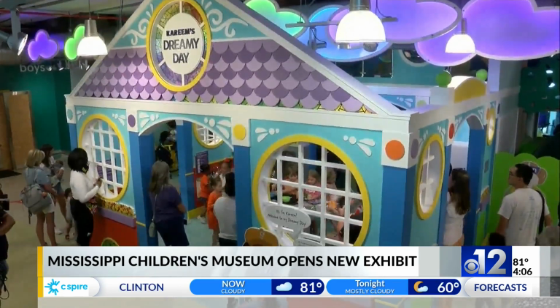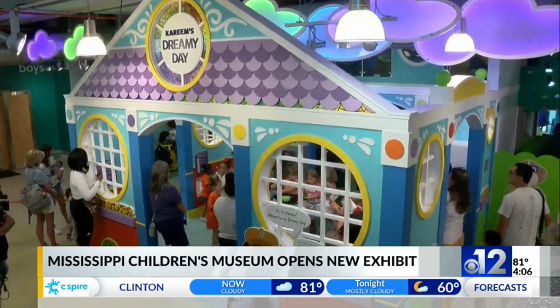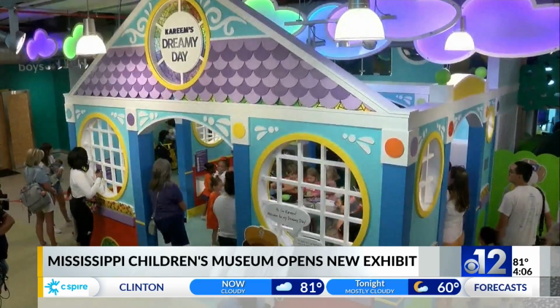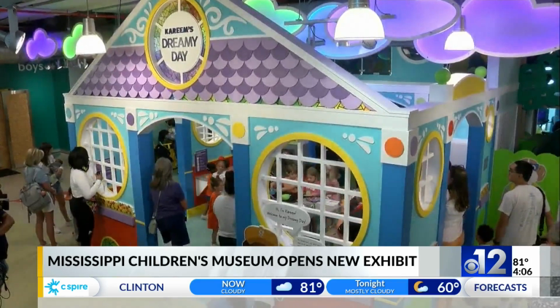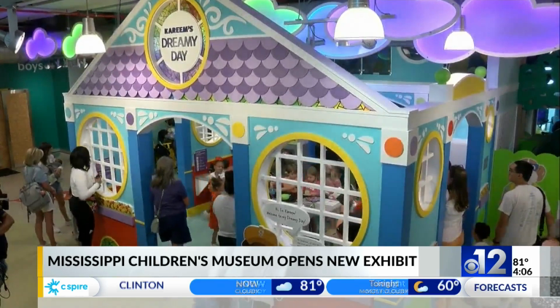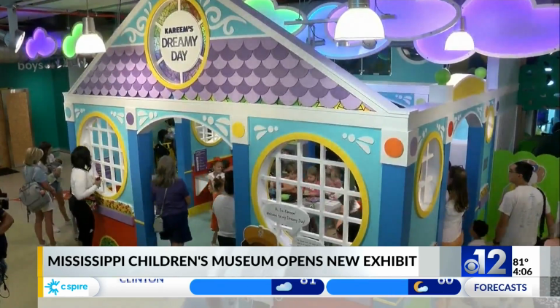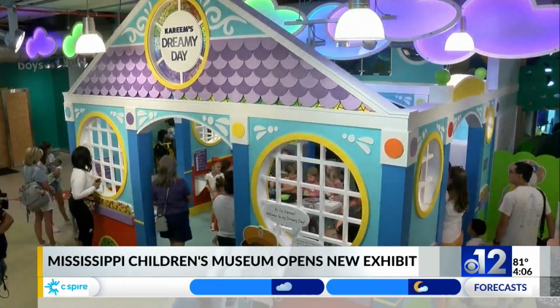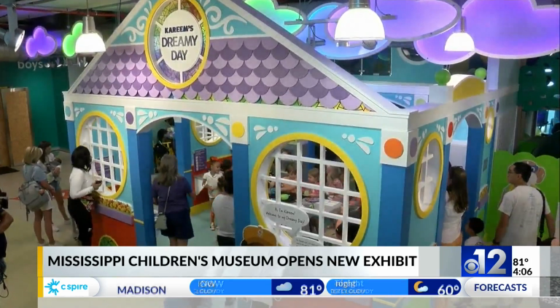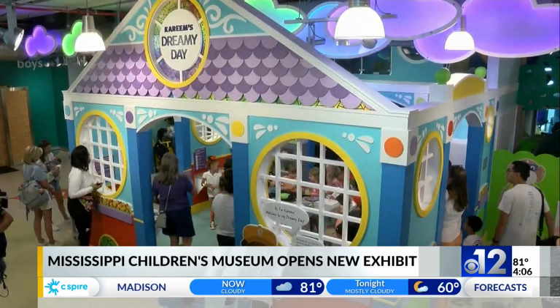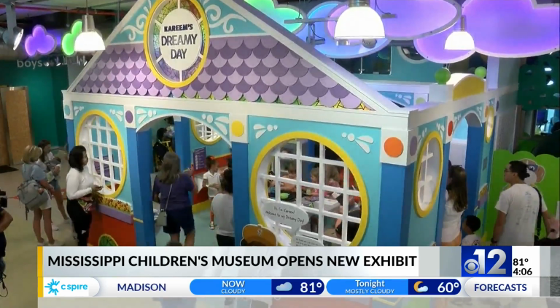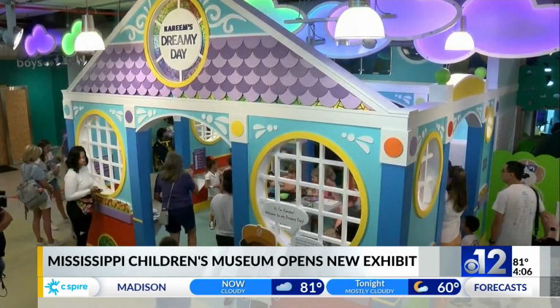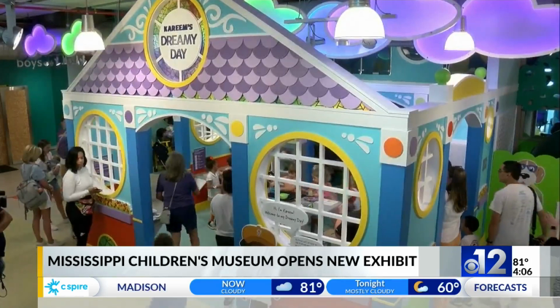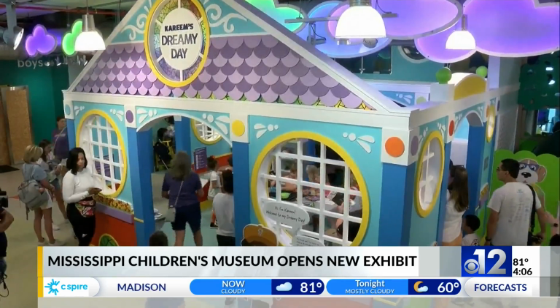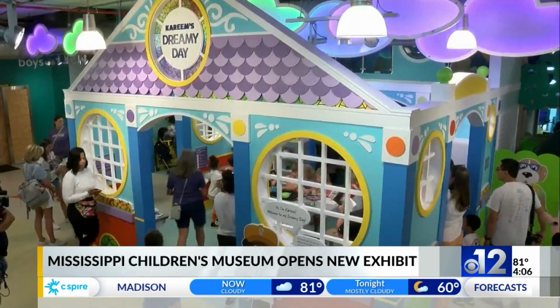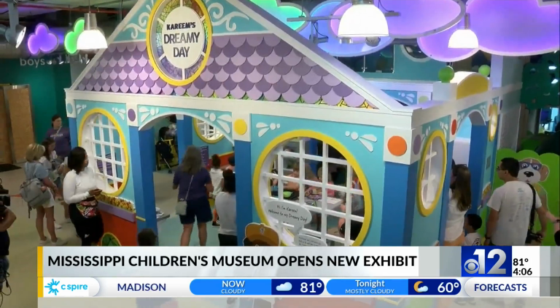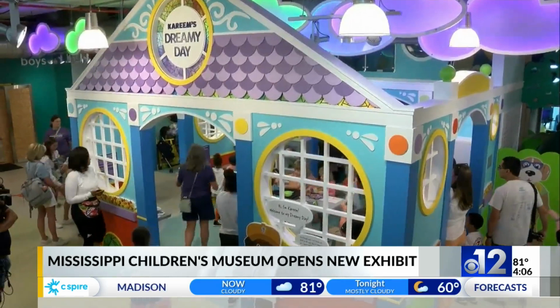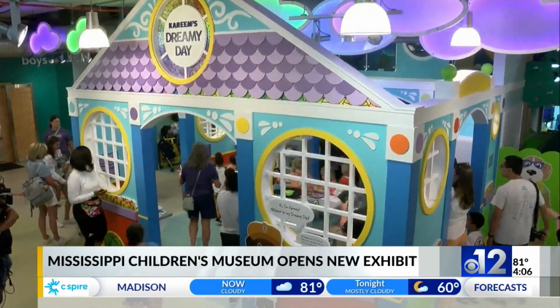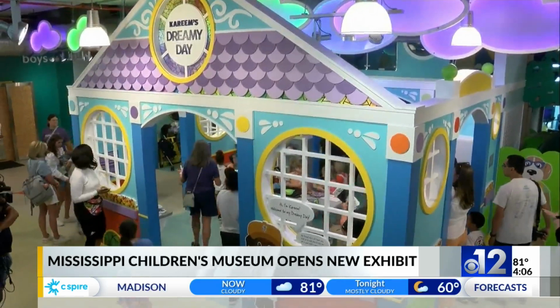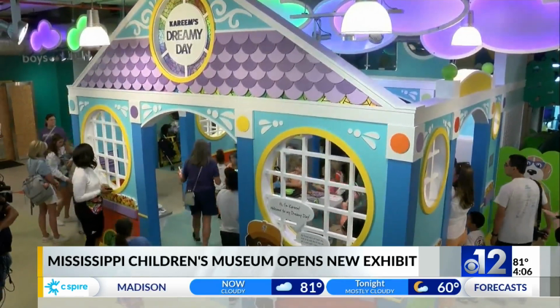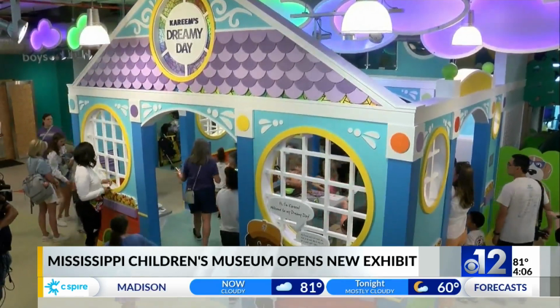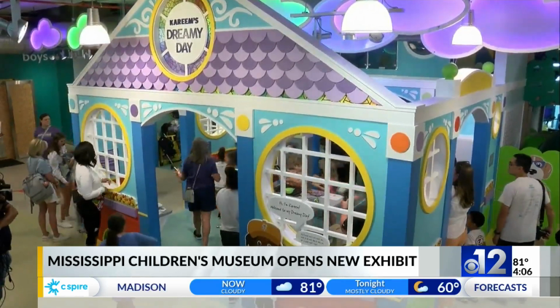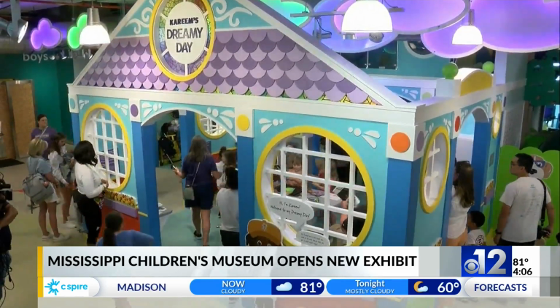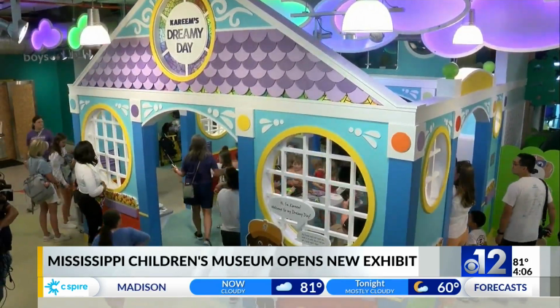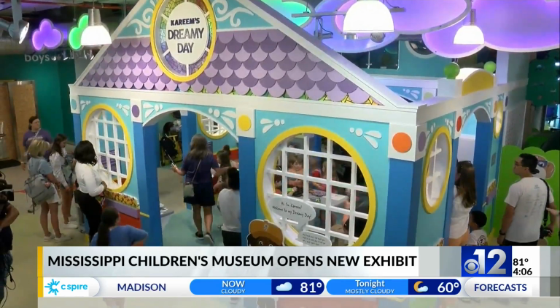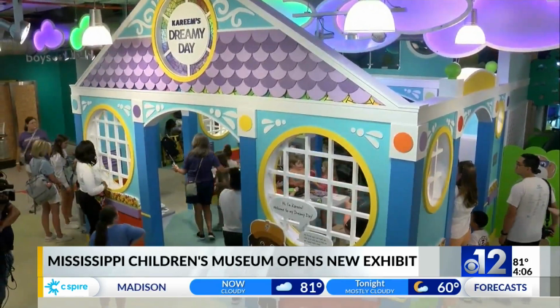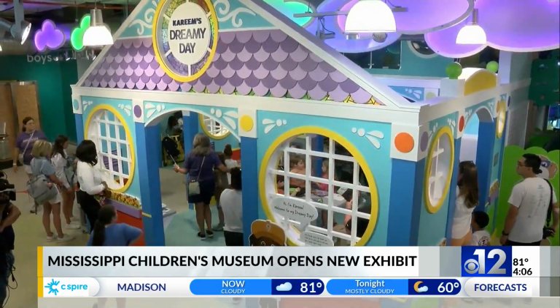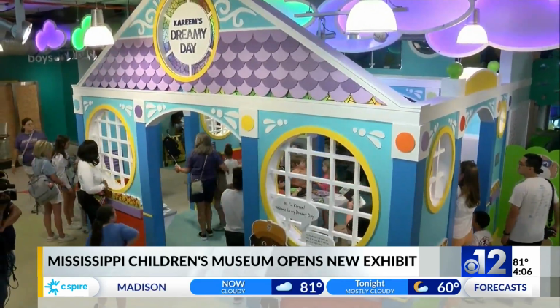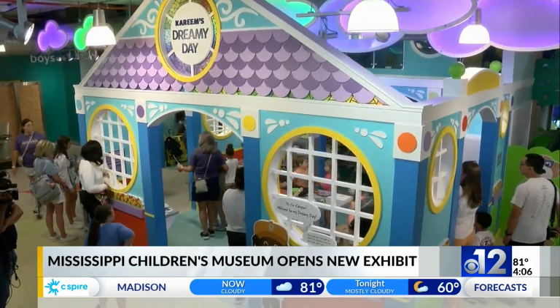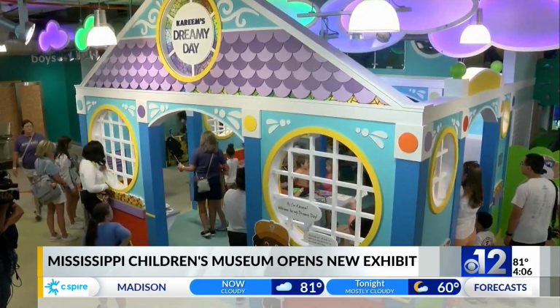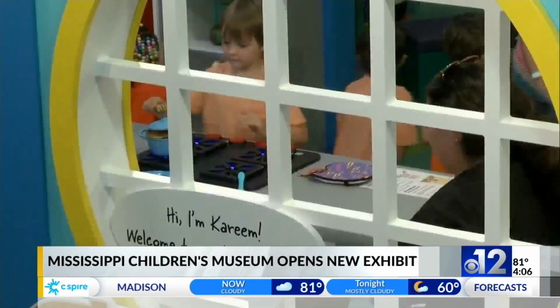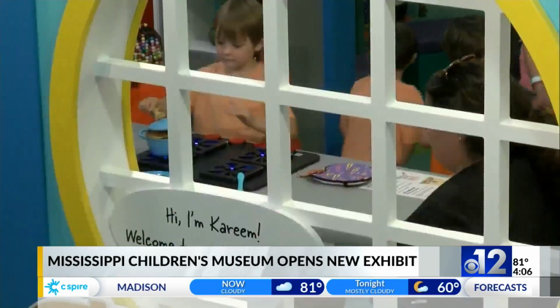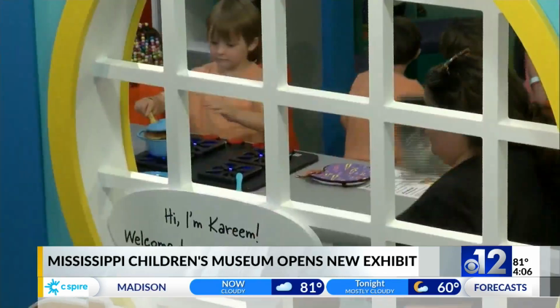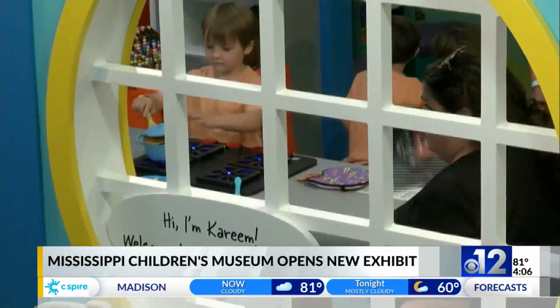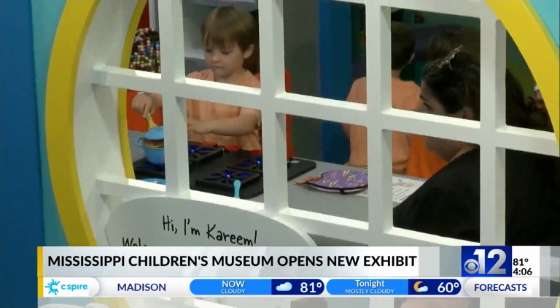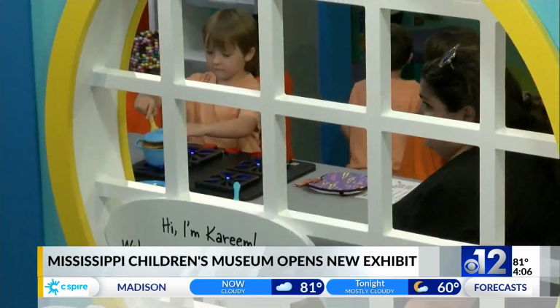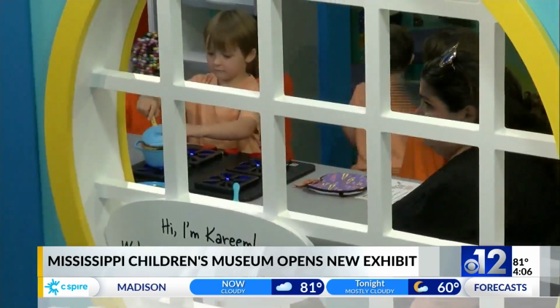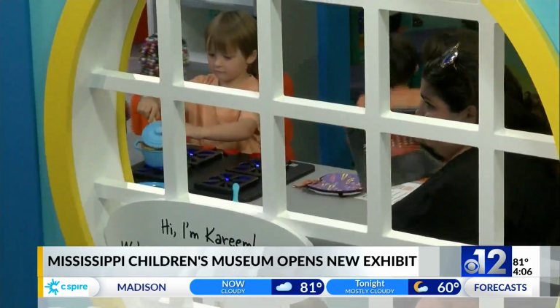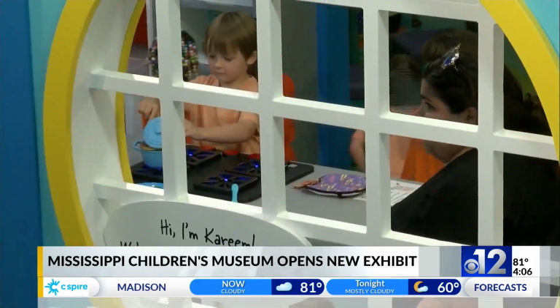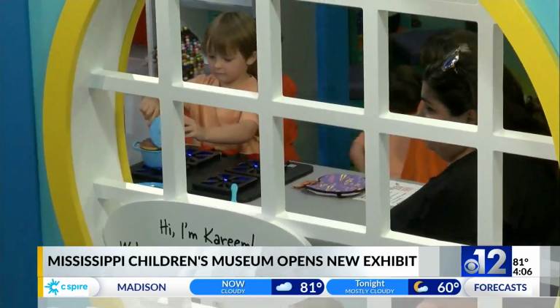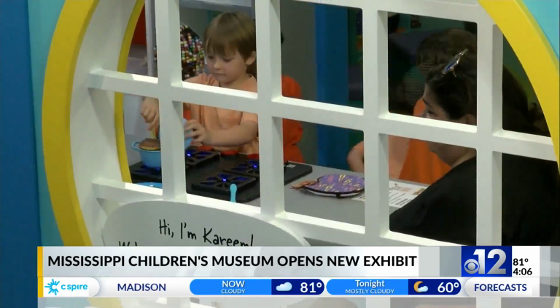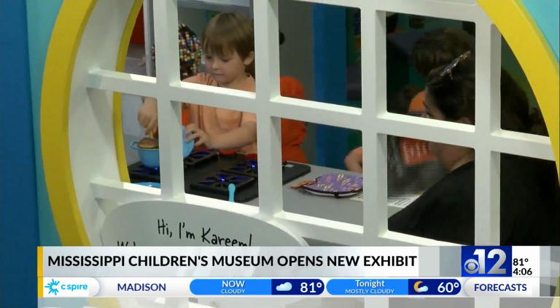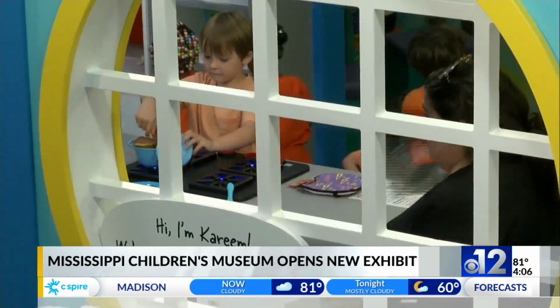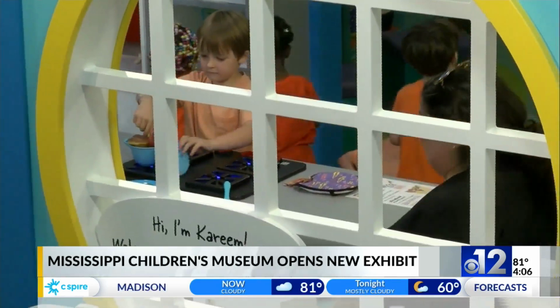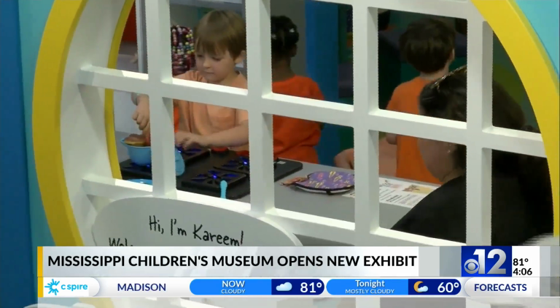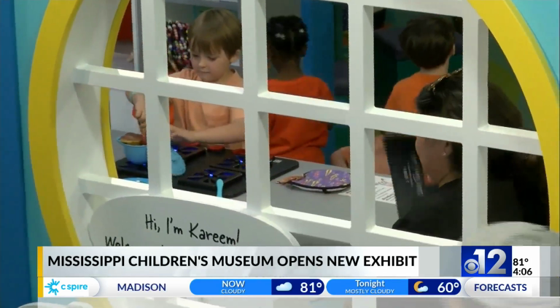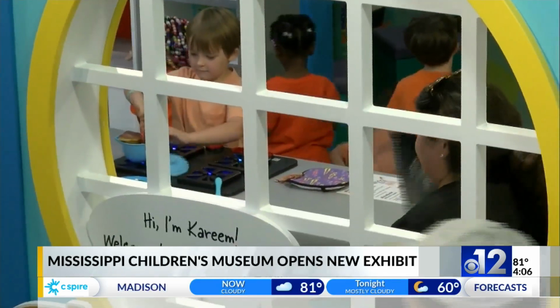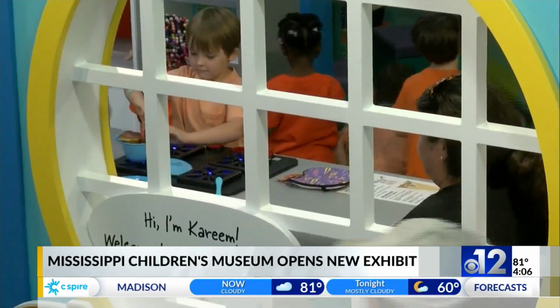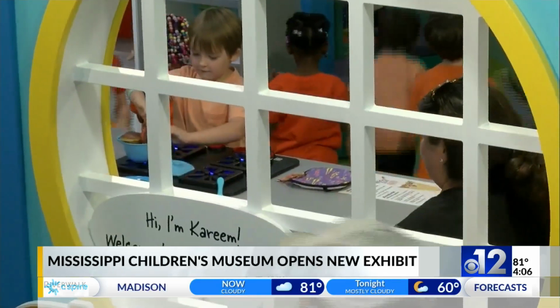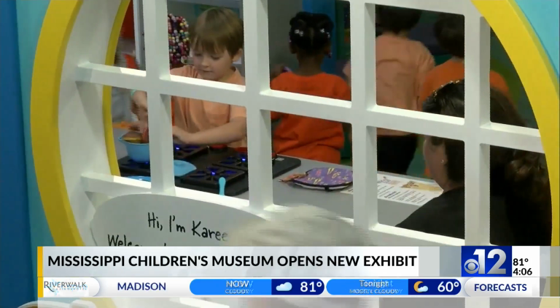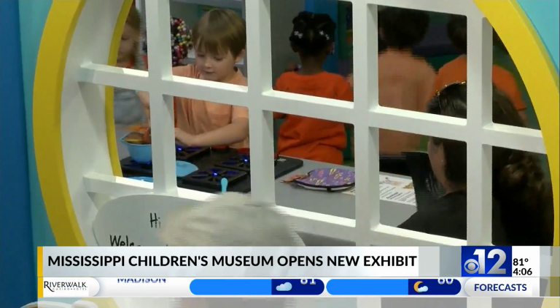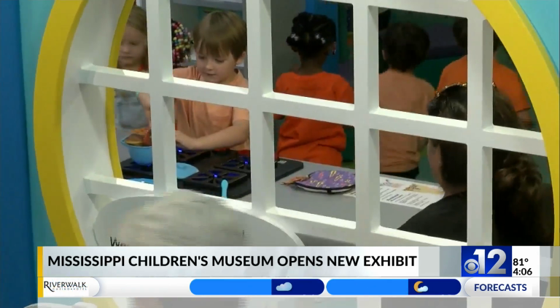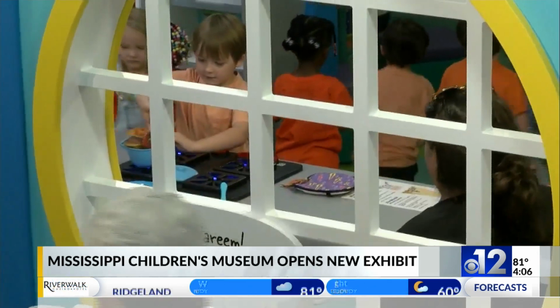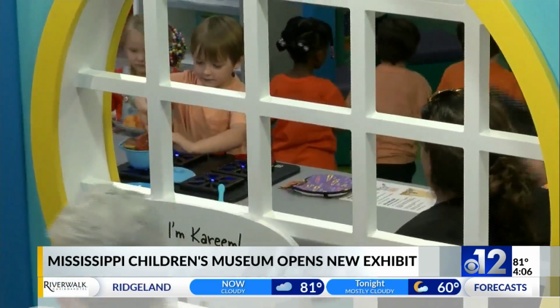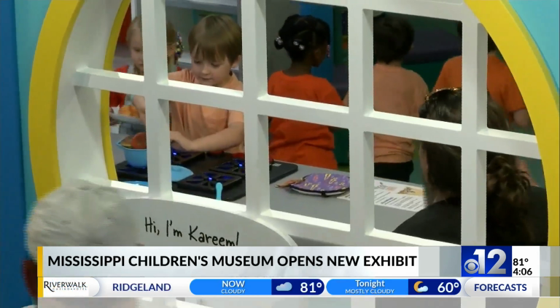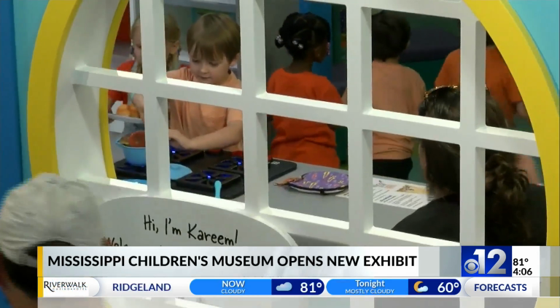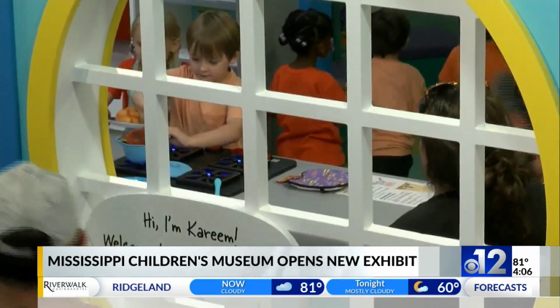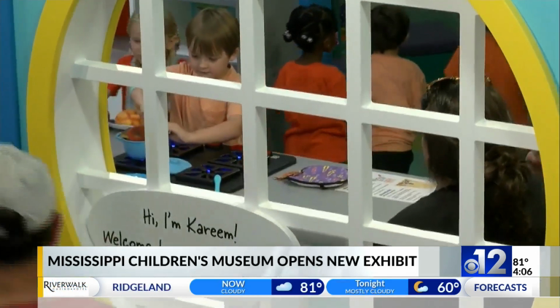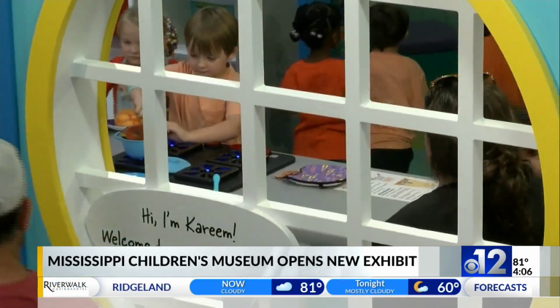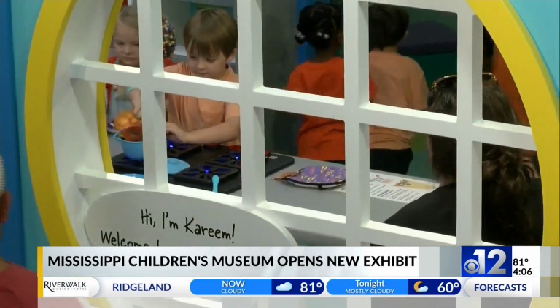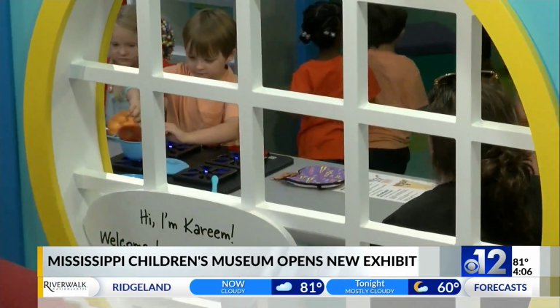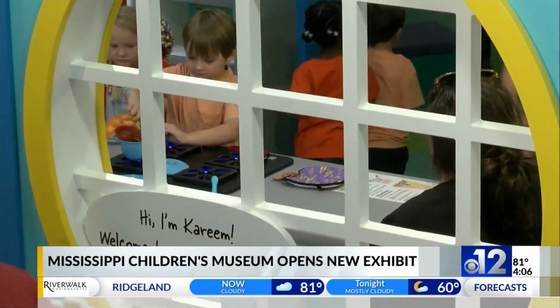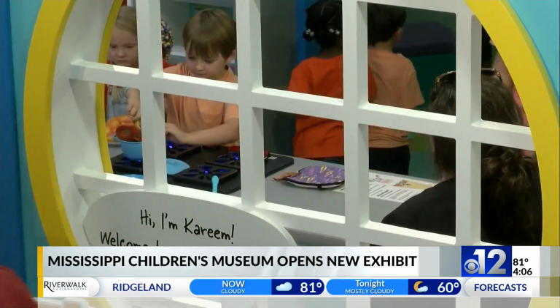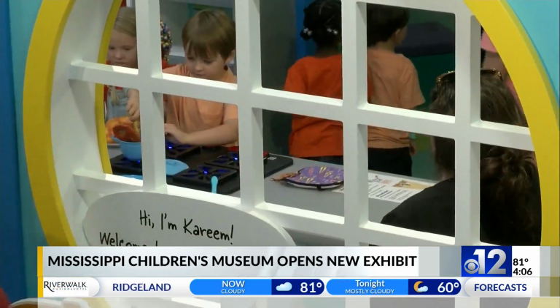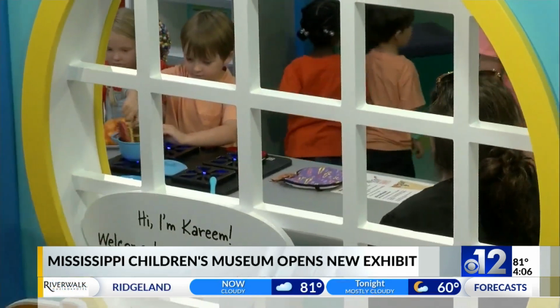Last Friday, the museum opened another new exhibit, Splash and Bubbles, where kids learn about different ocean ecosystems.